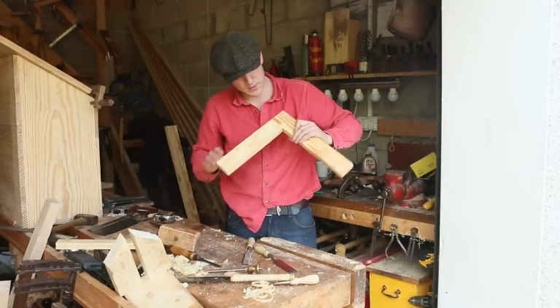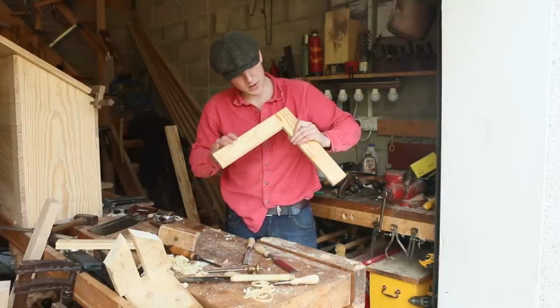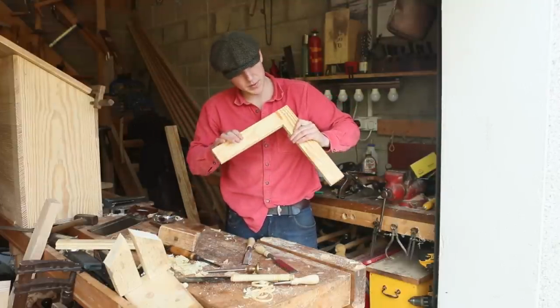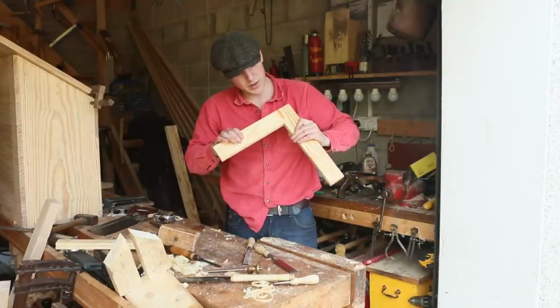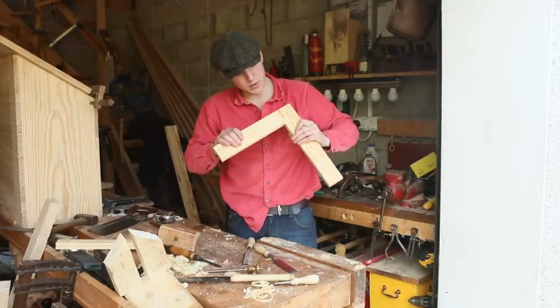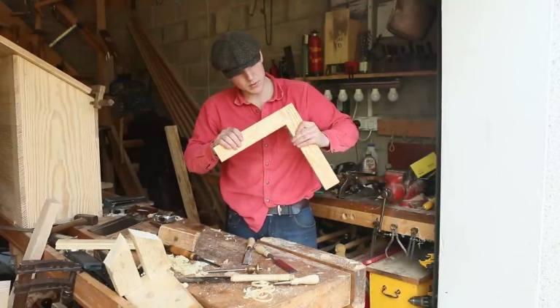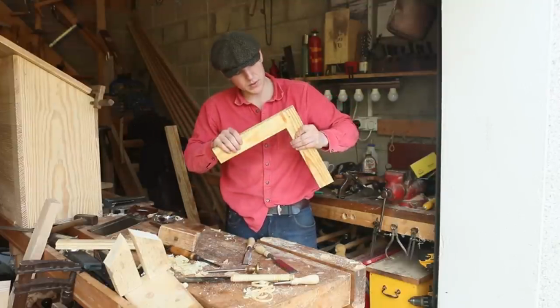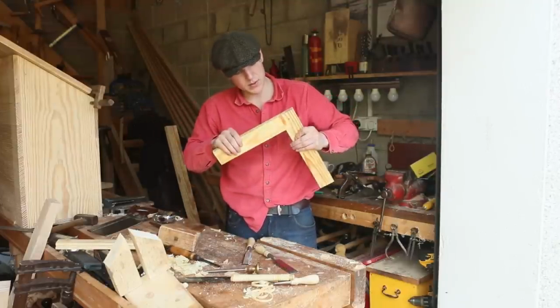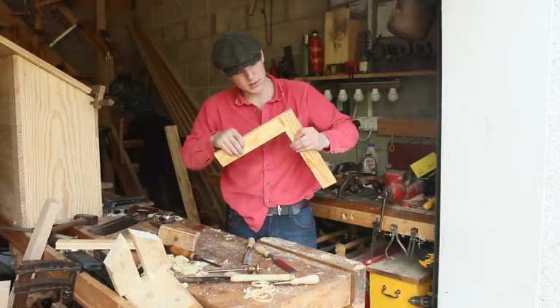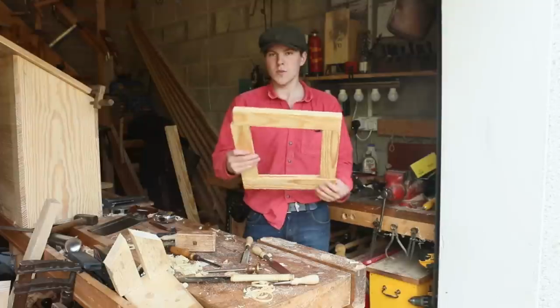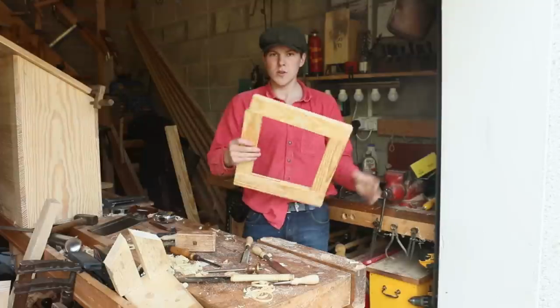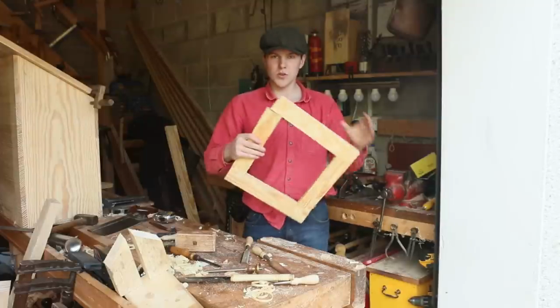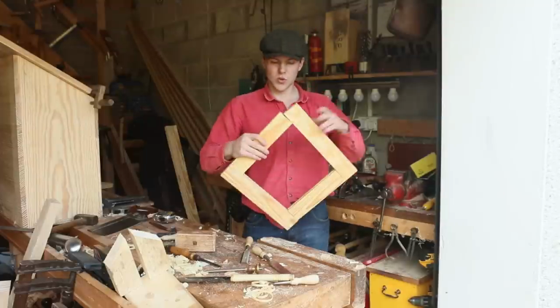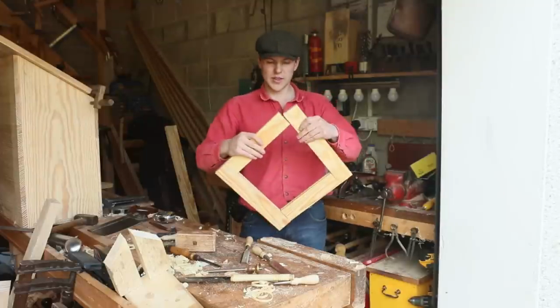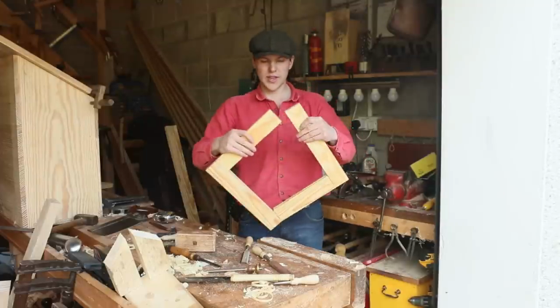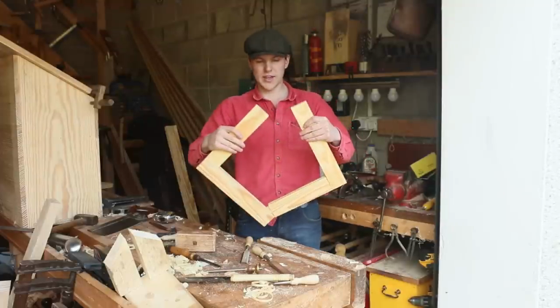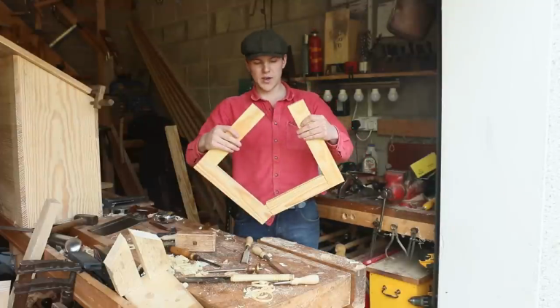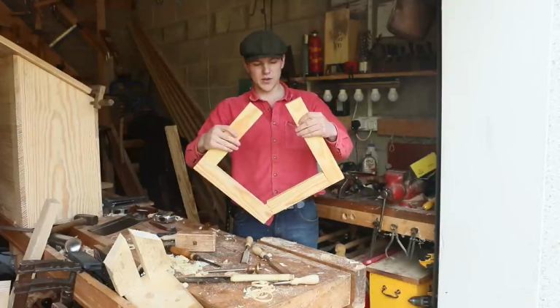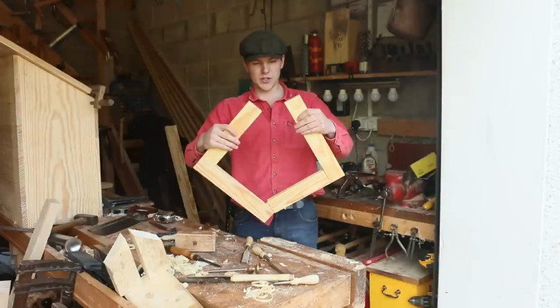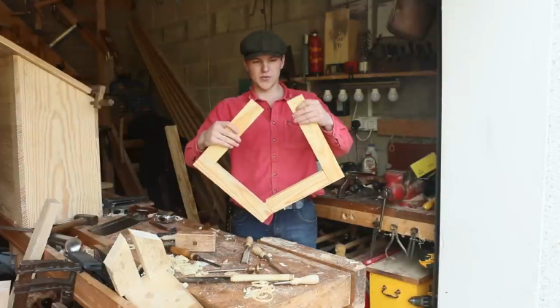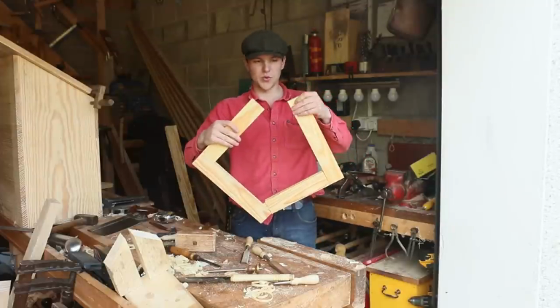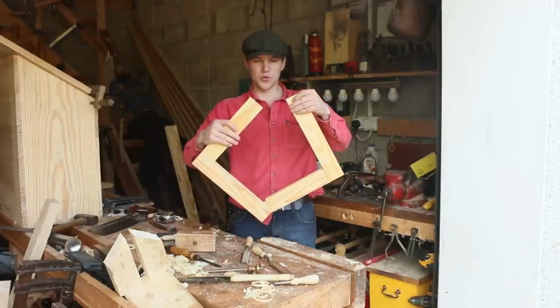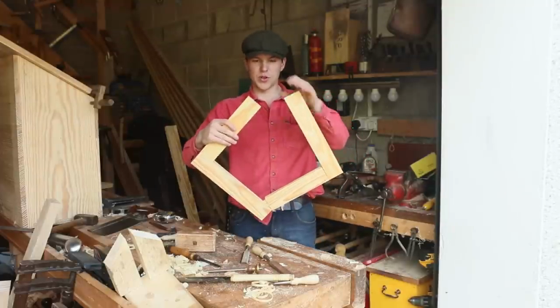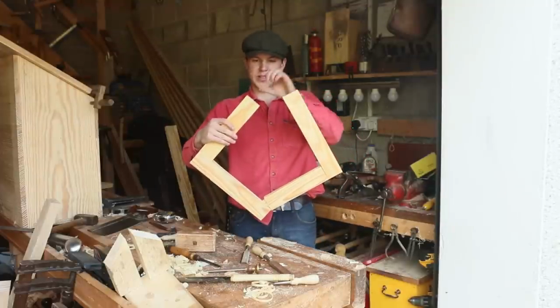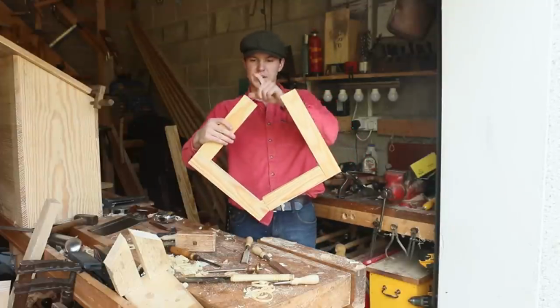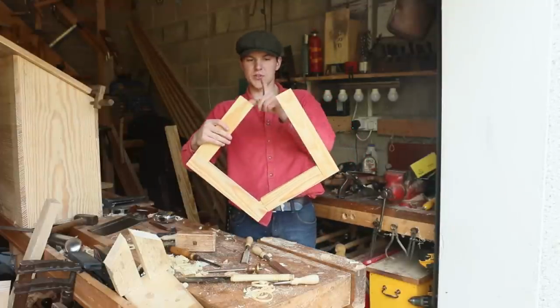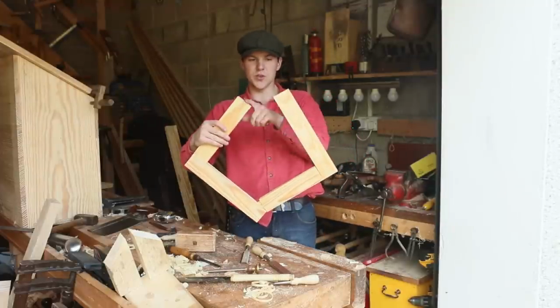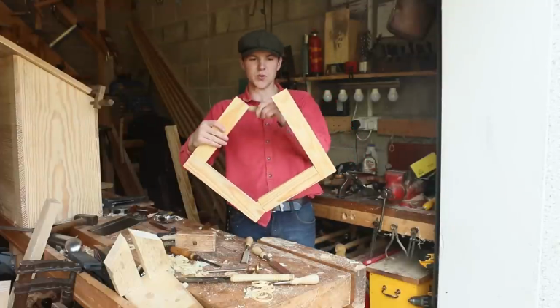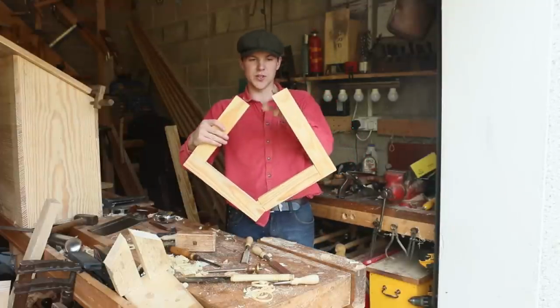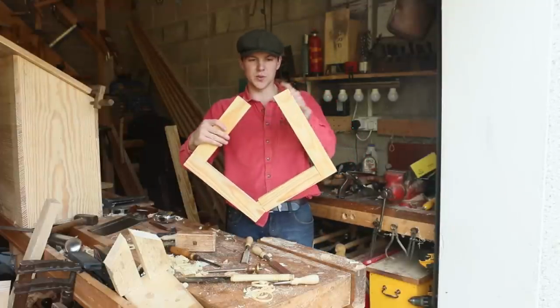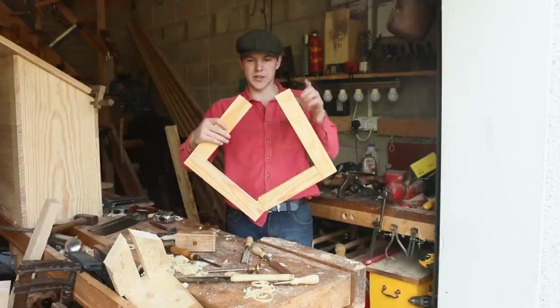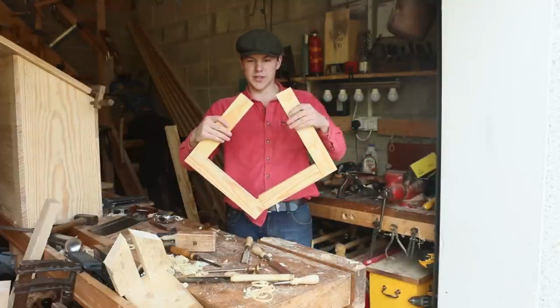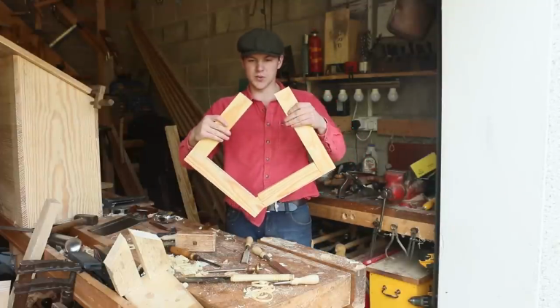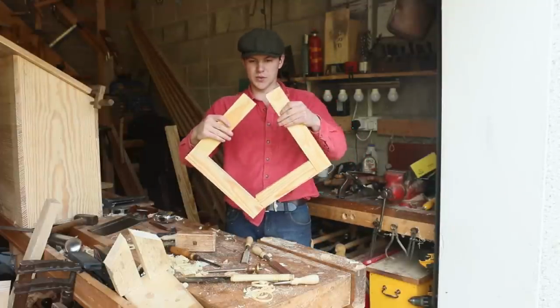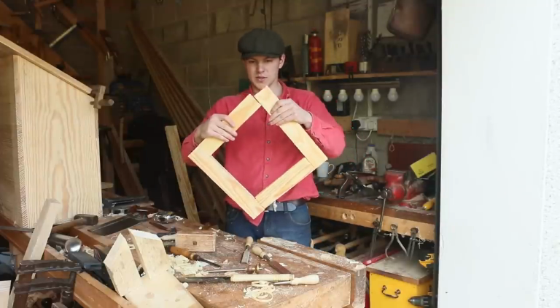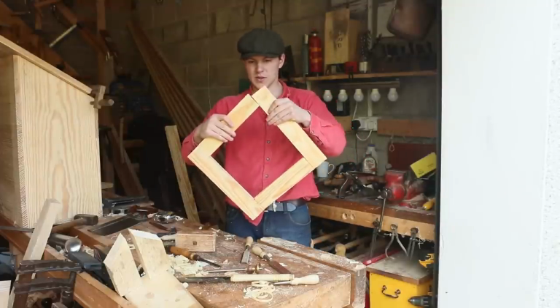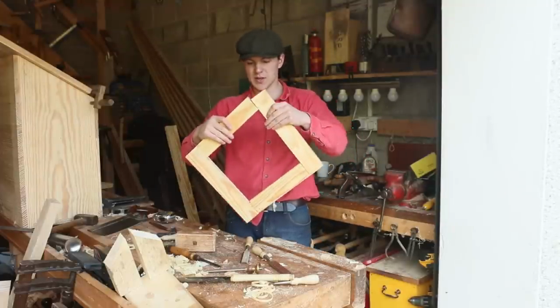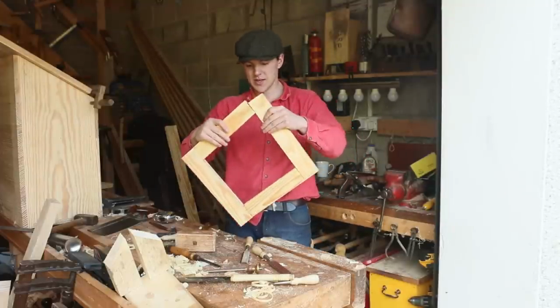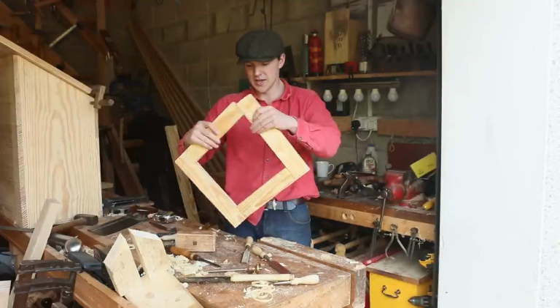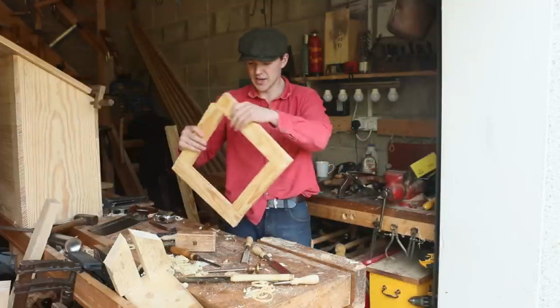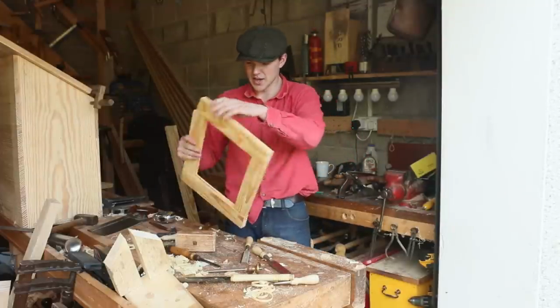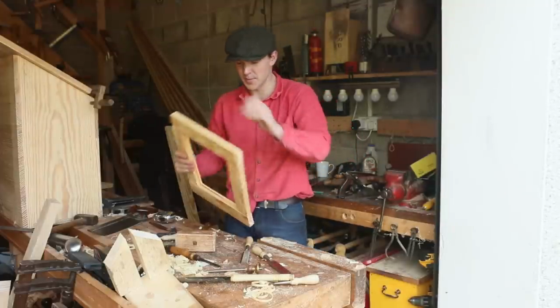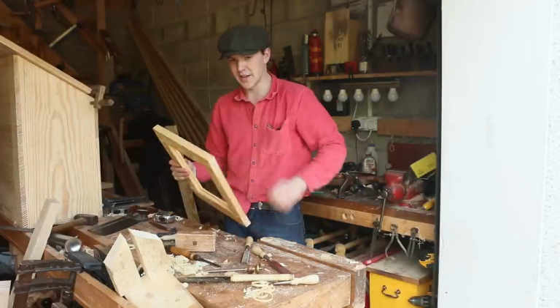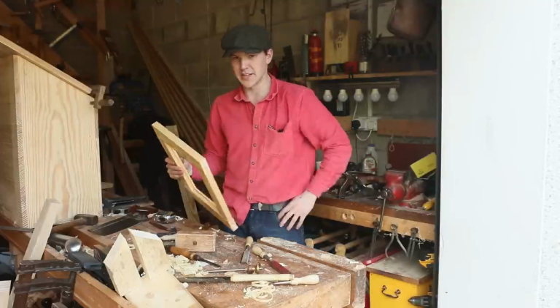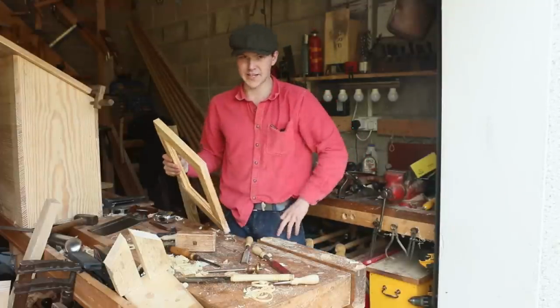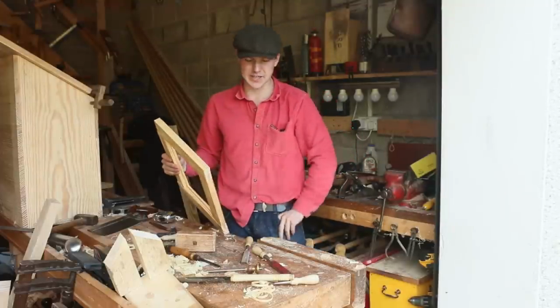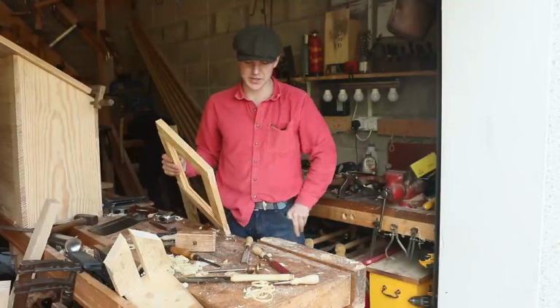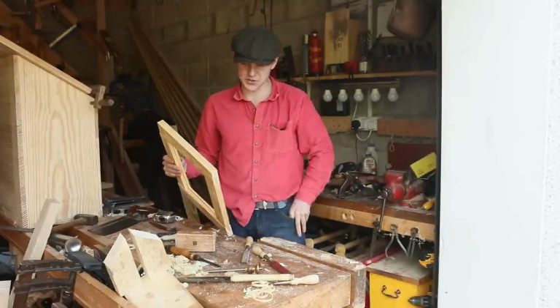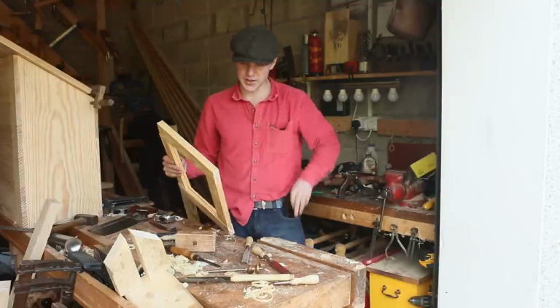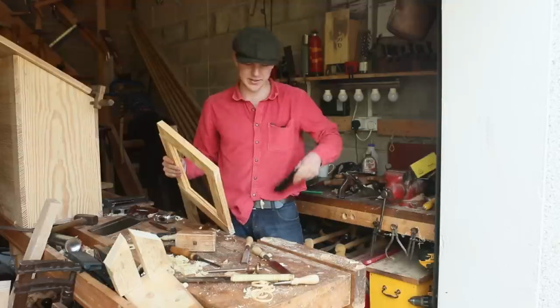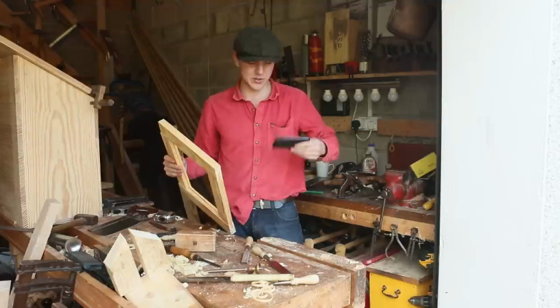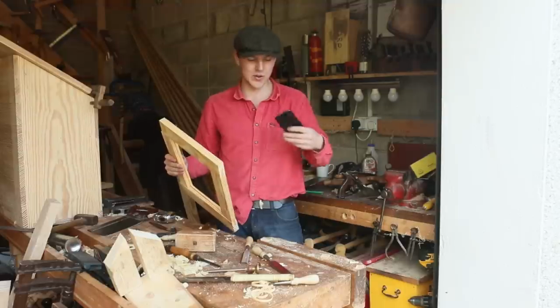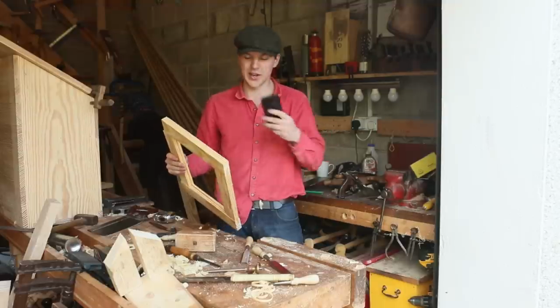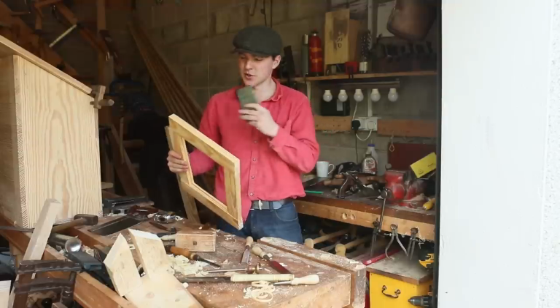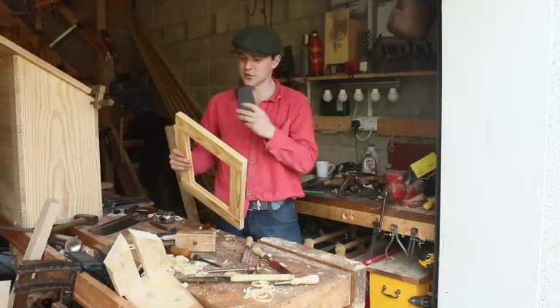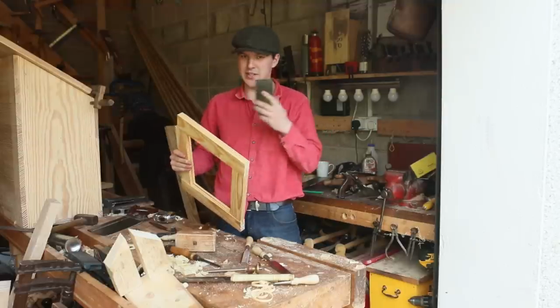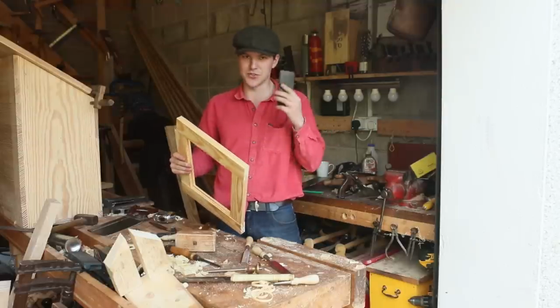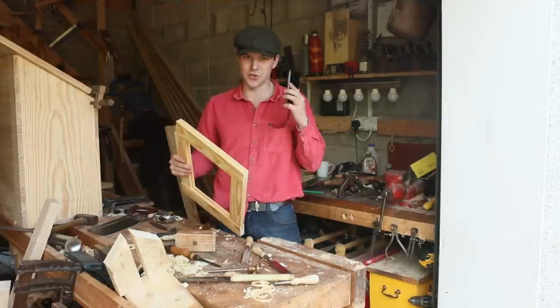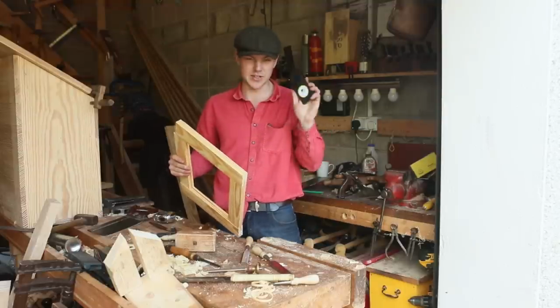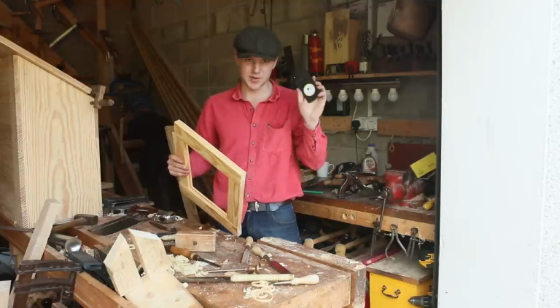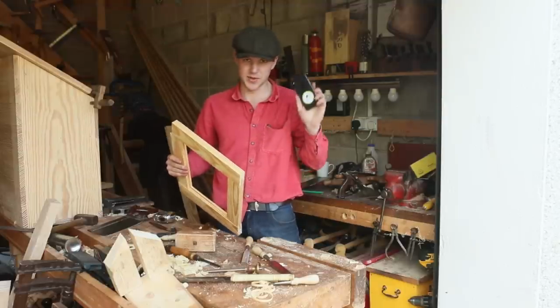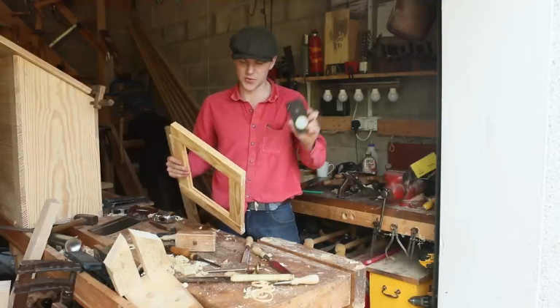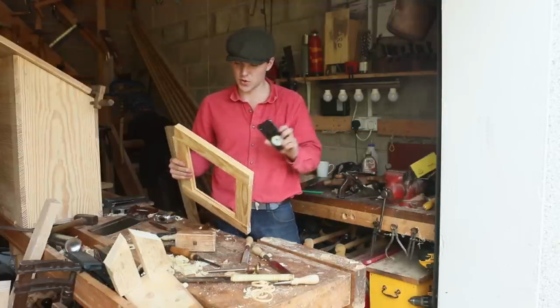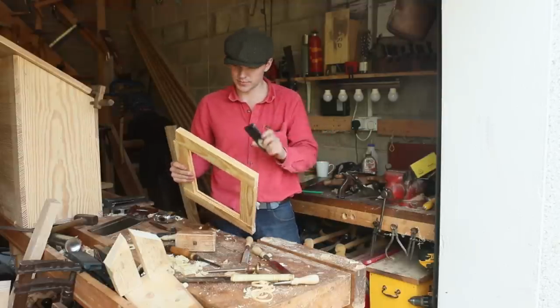I think now I just have two joints left to do — this one and this one. I'm making a TikTok as well so I'll cut these joints on my phone.